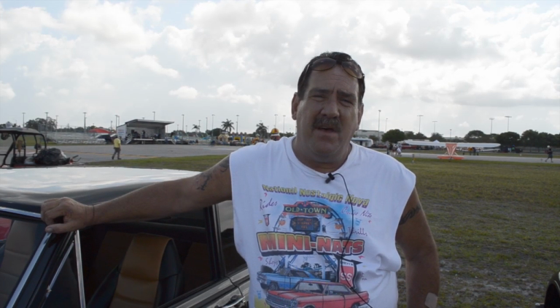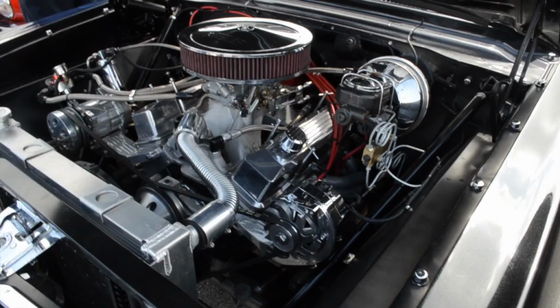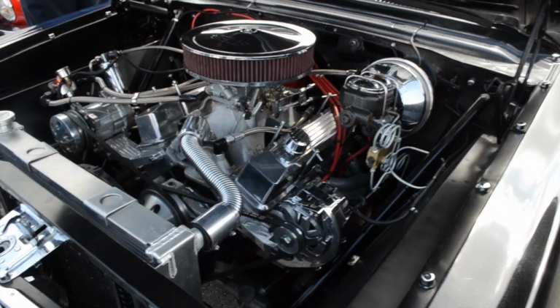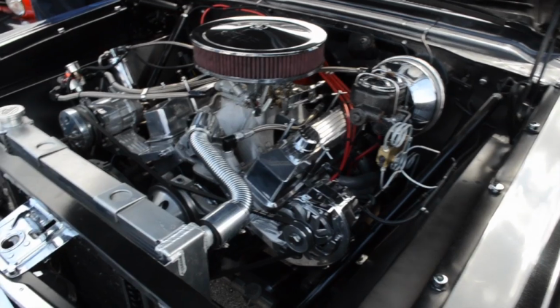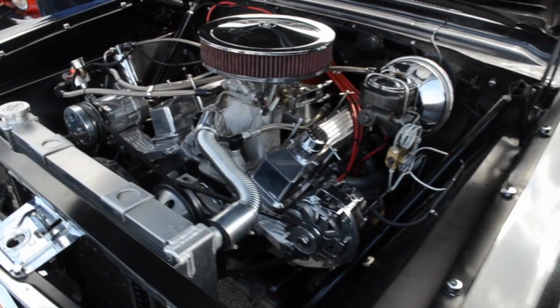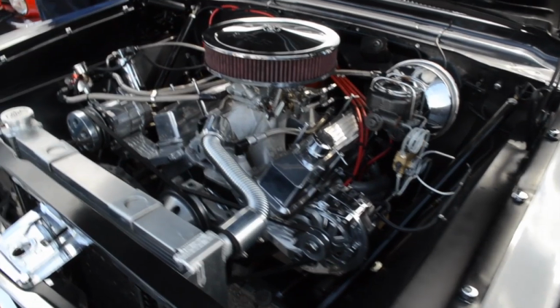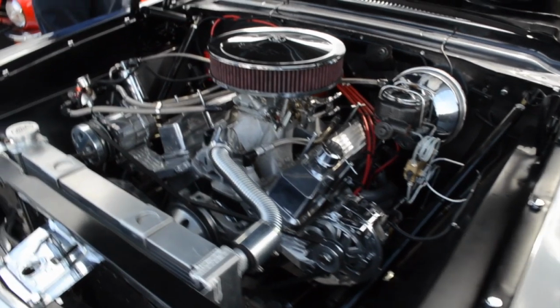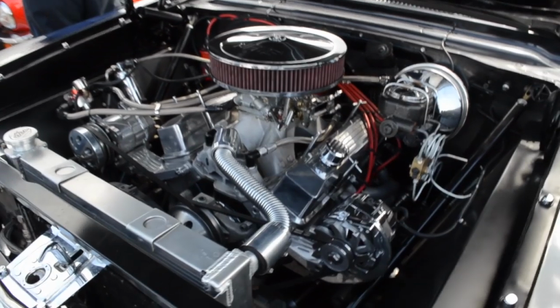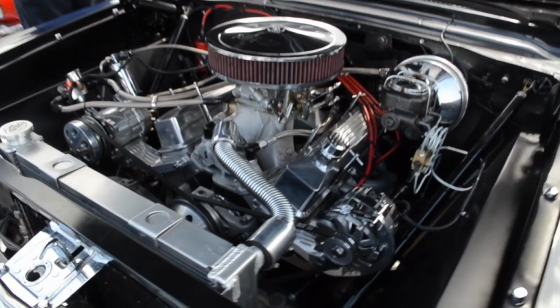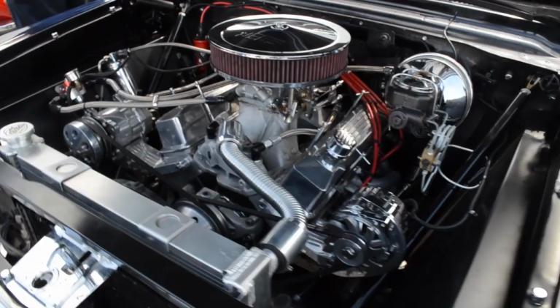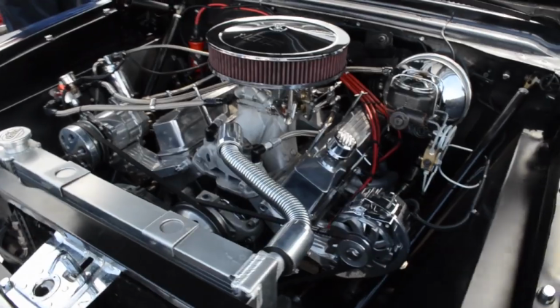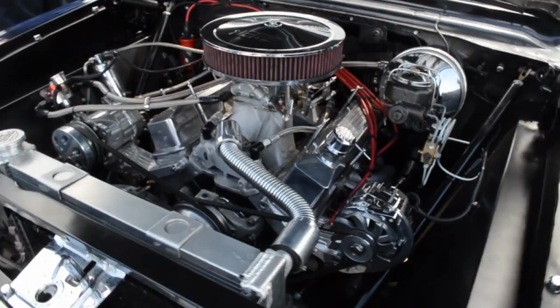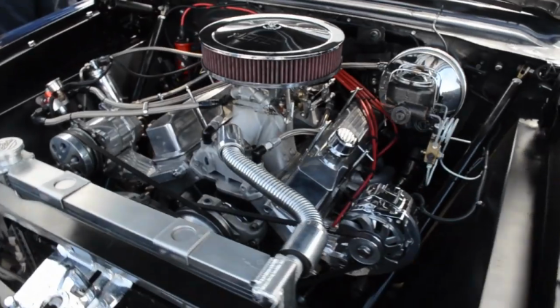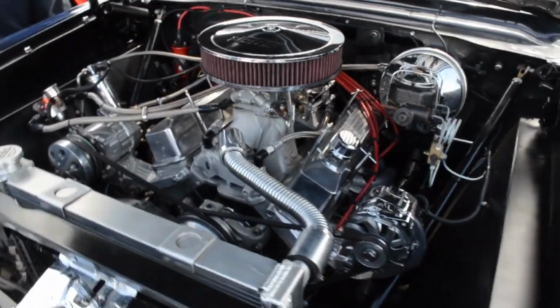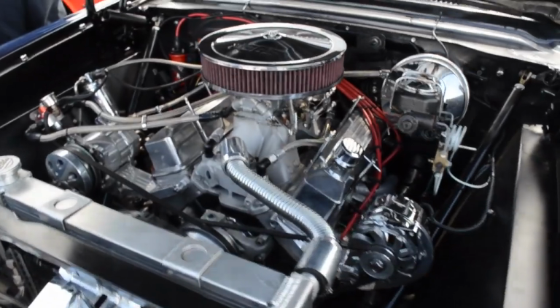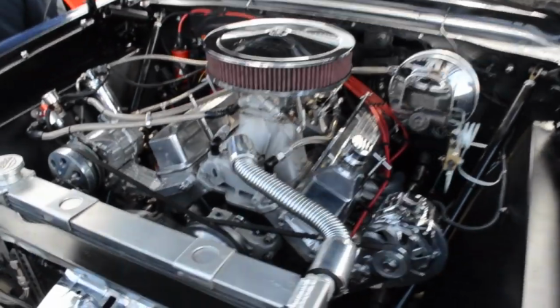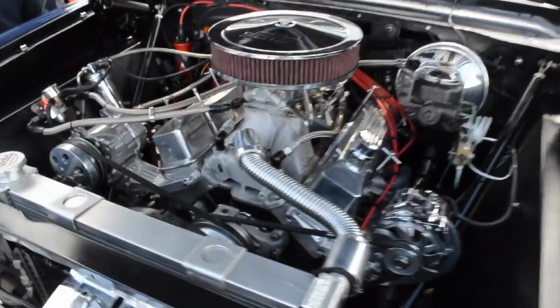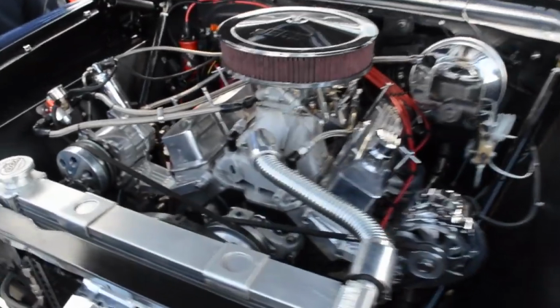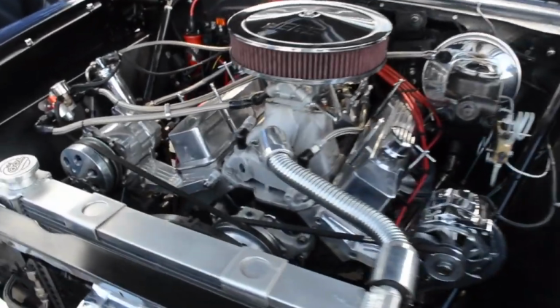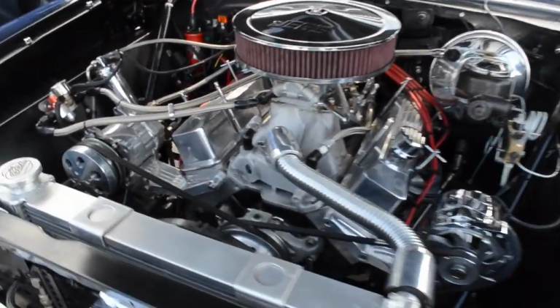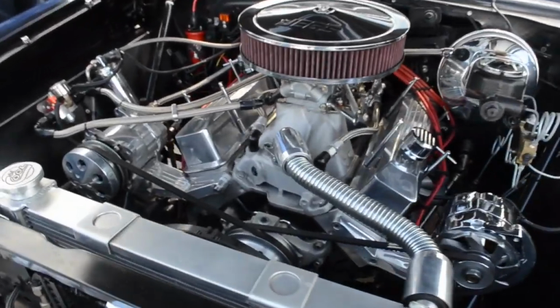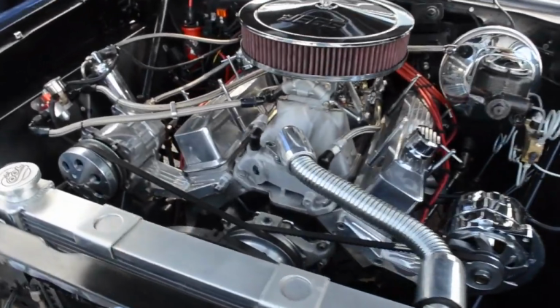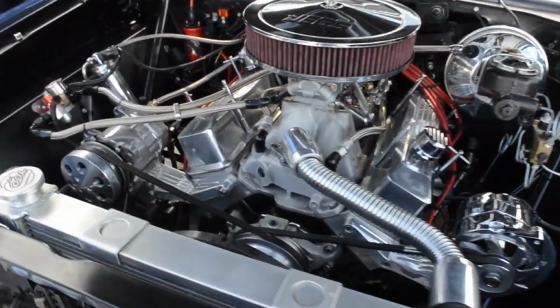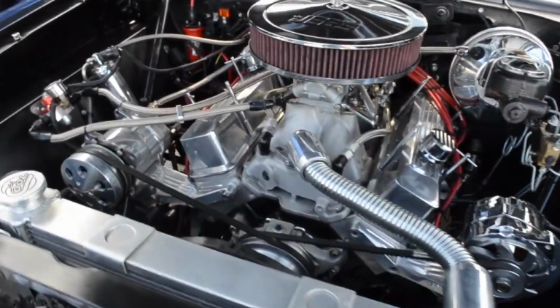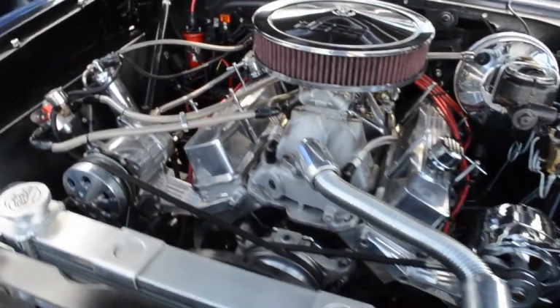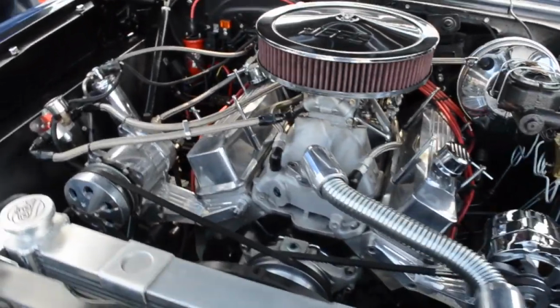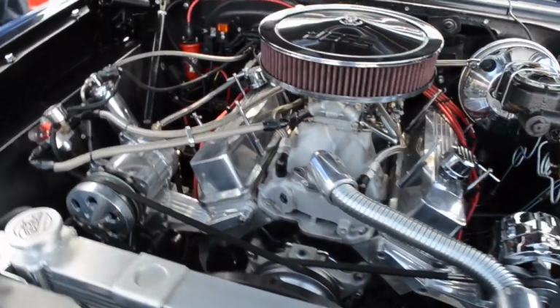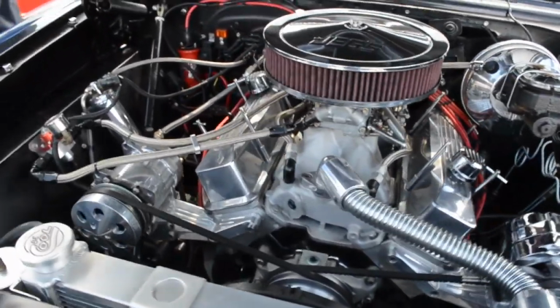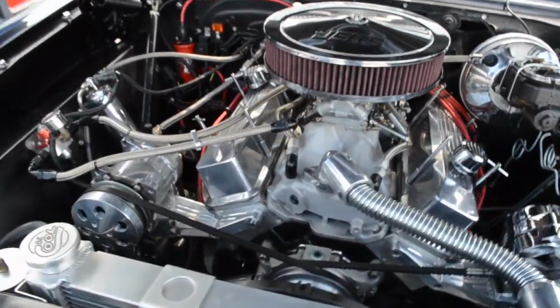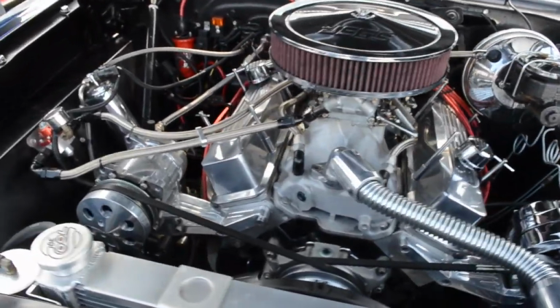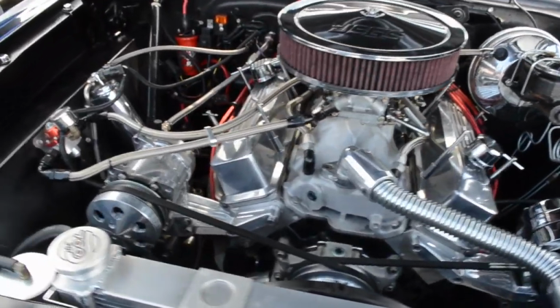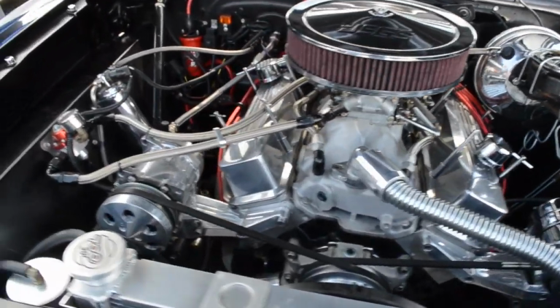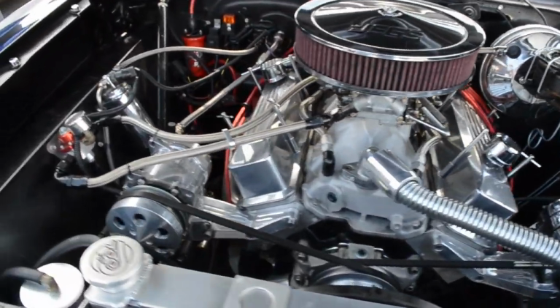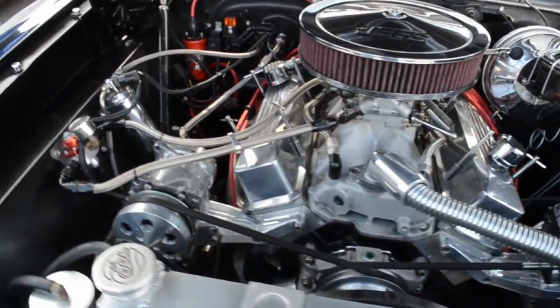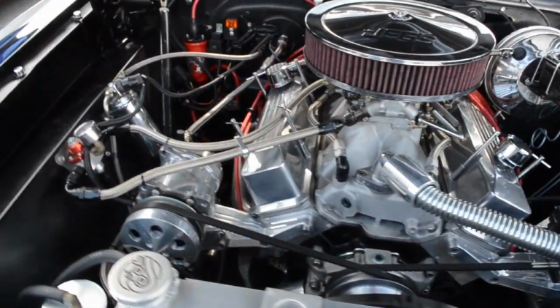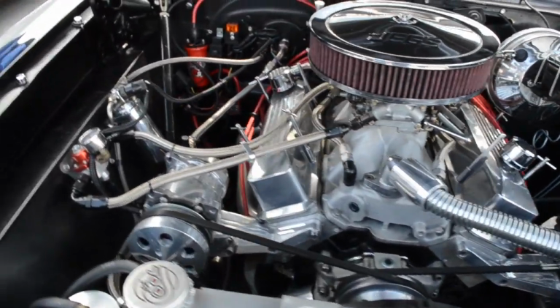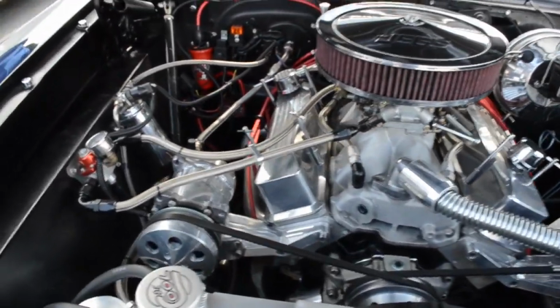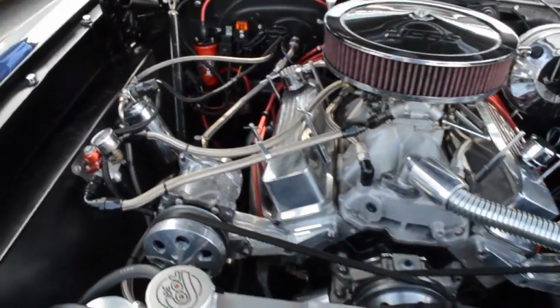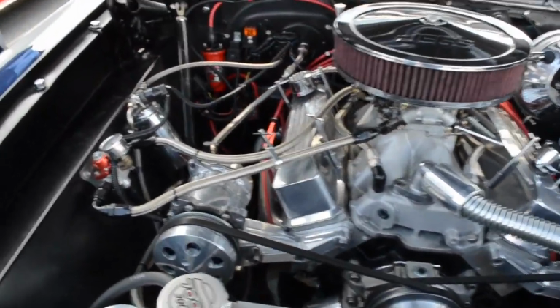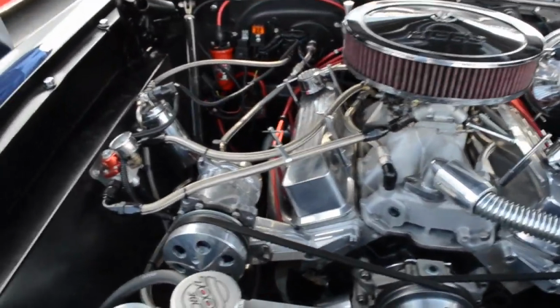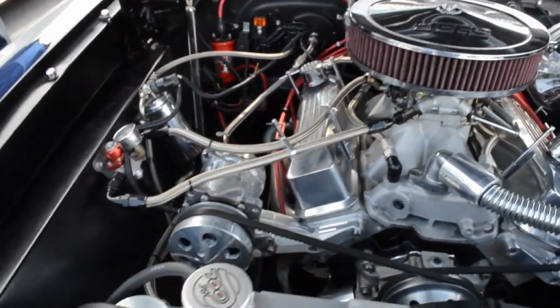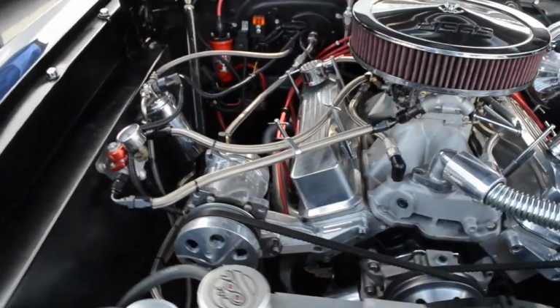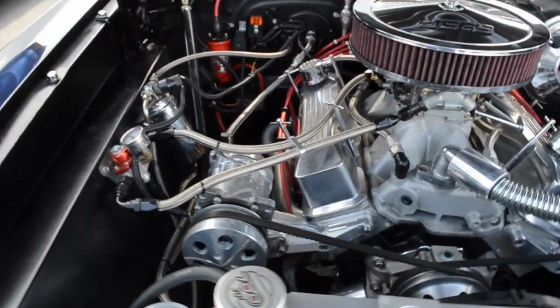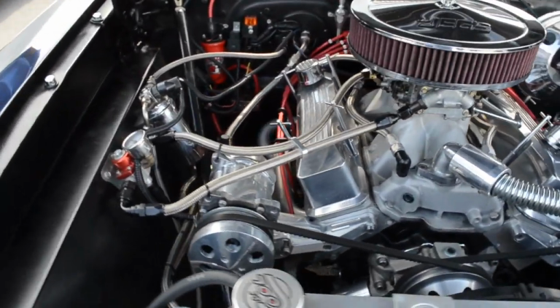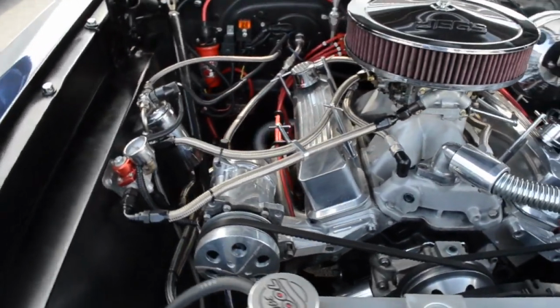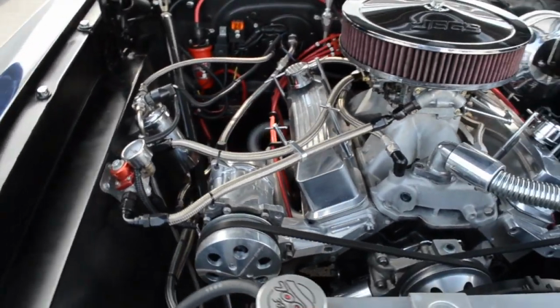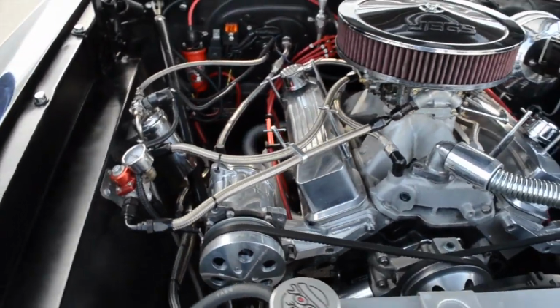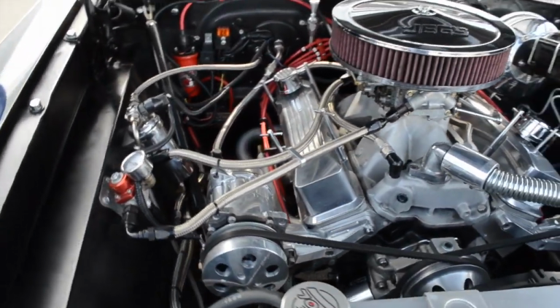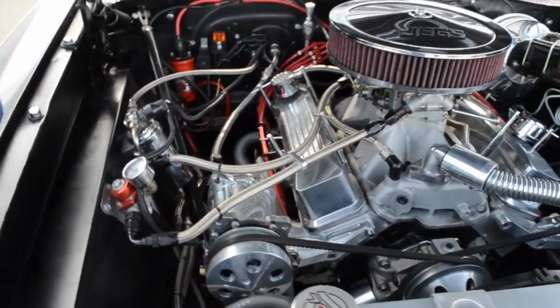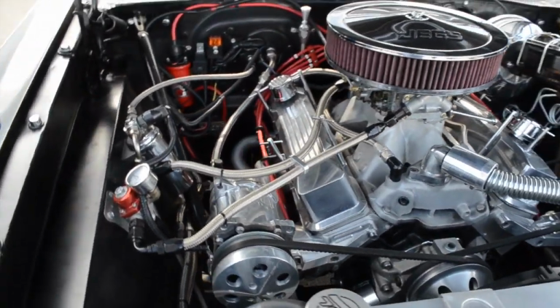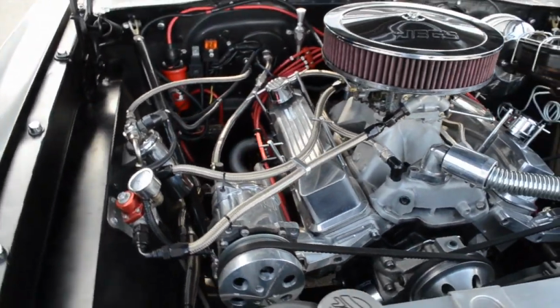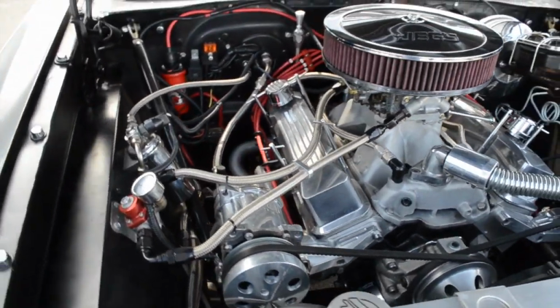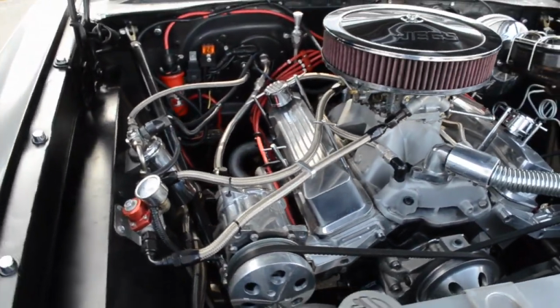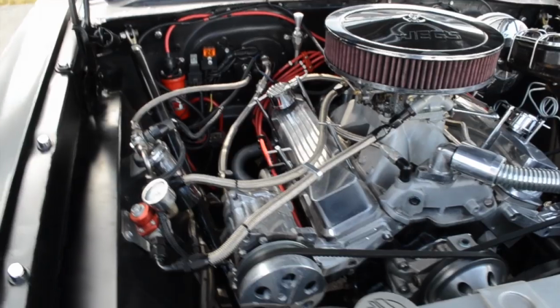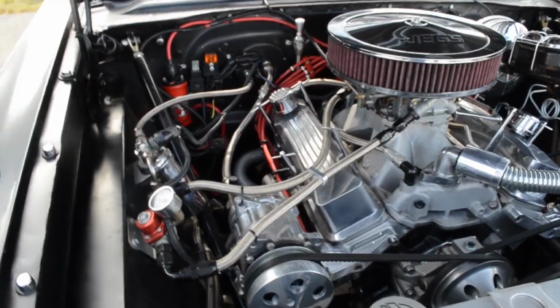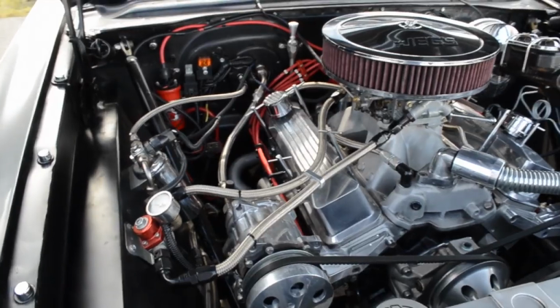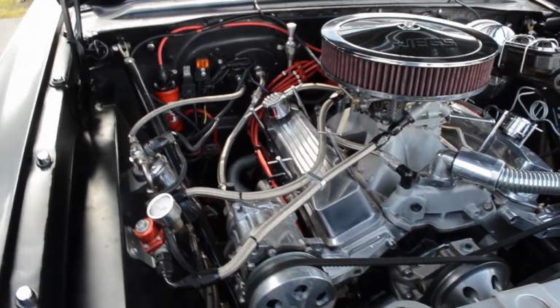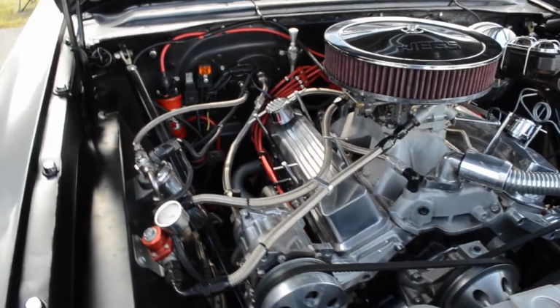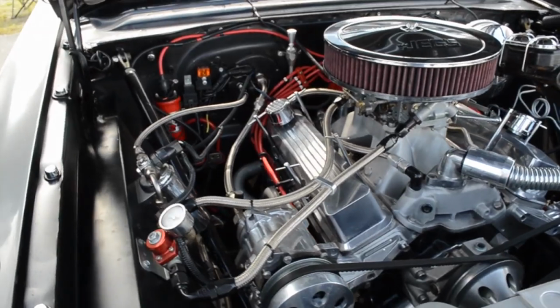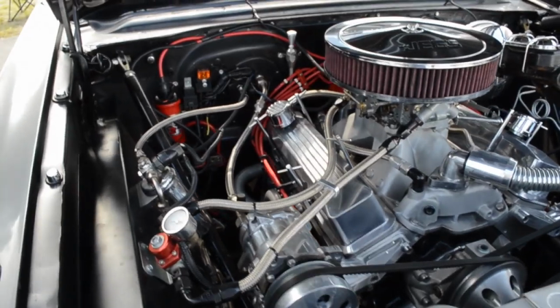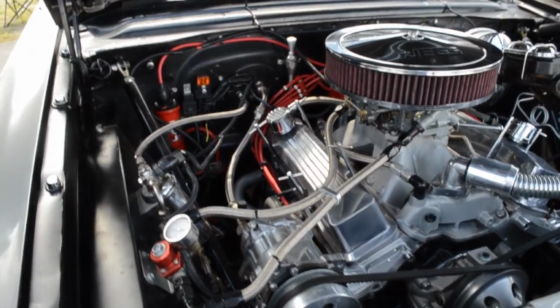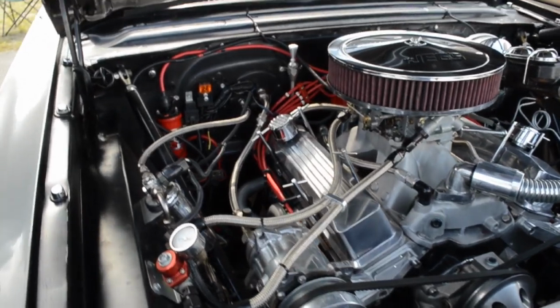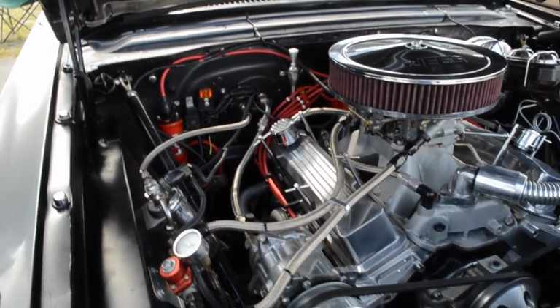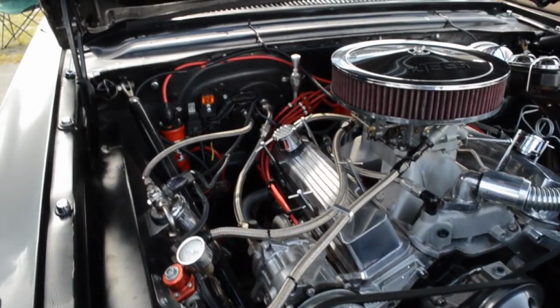It's got 500 horsepower — it's a 350 motor, bored out, pushing about 500 horsepower right now.